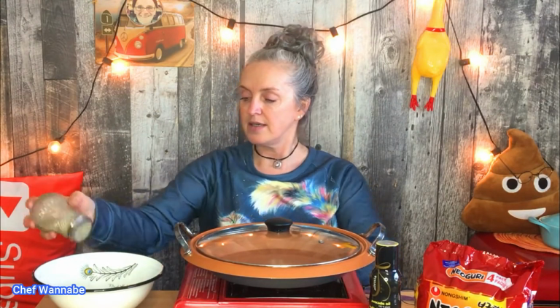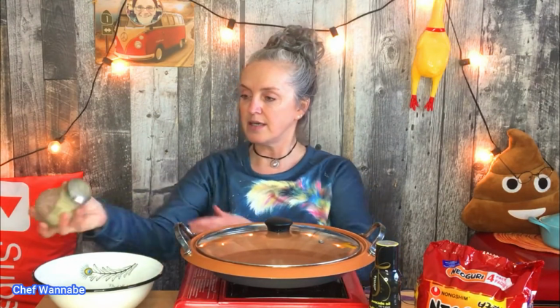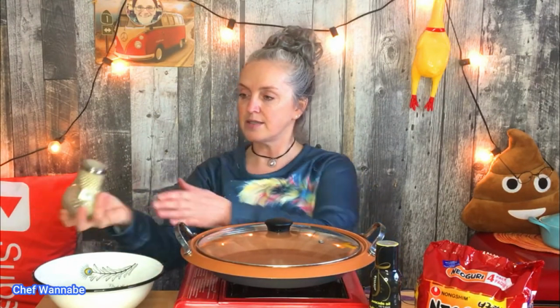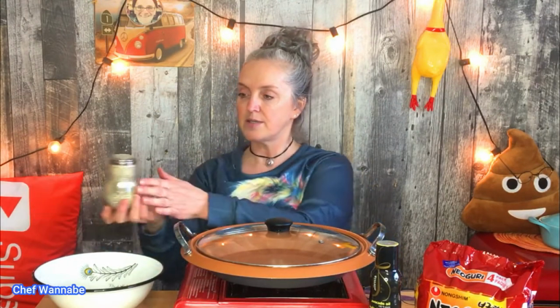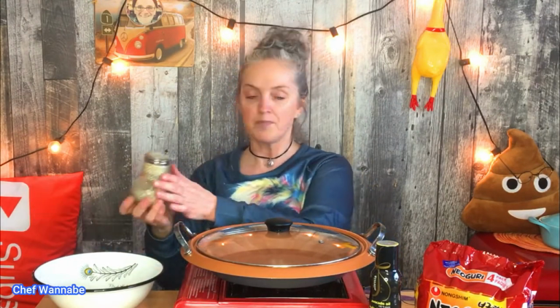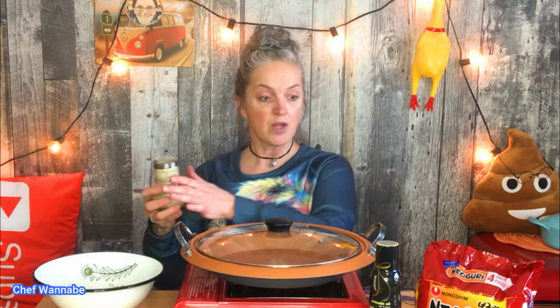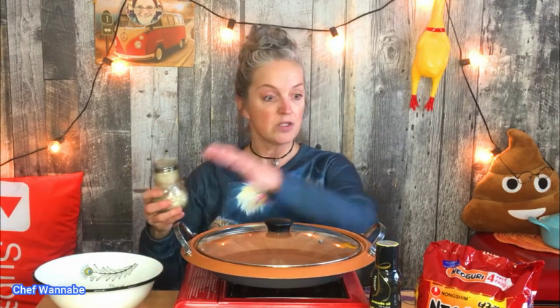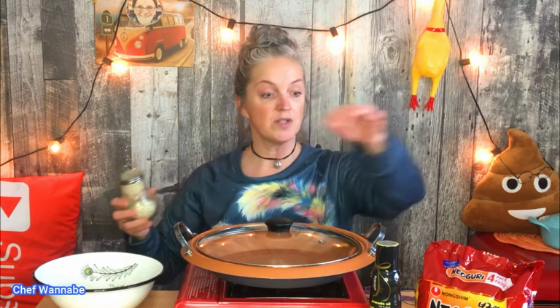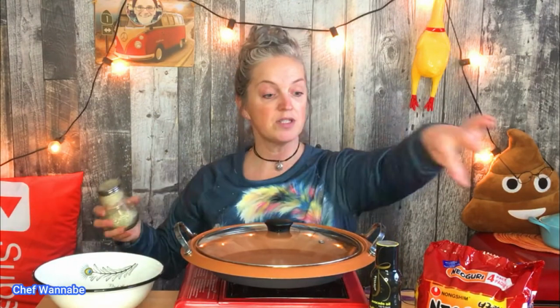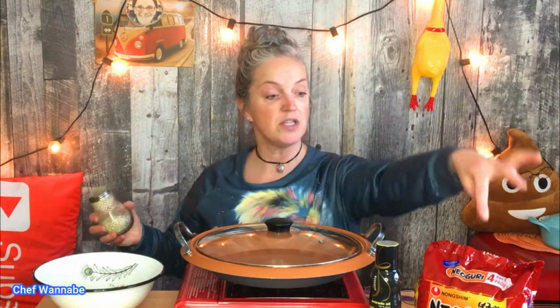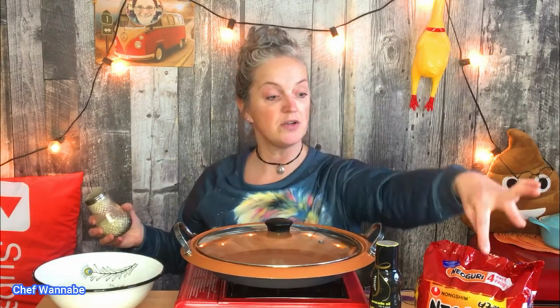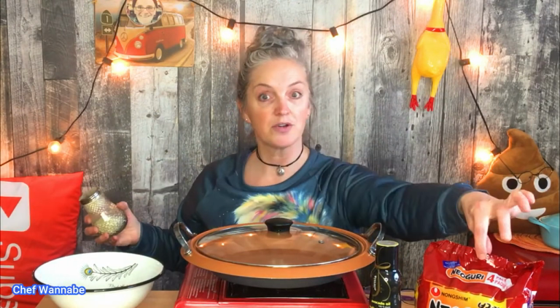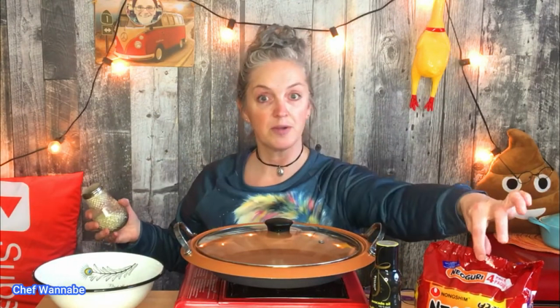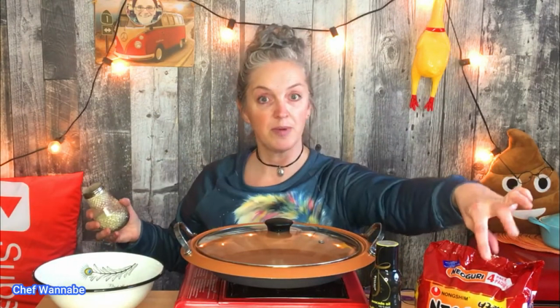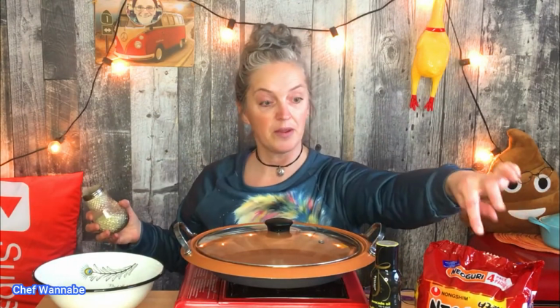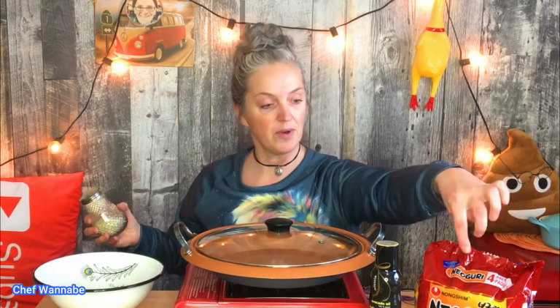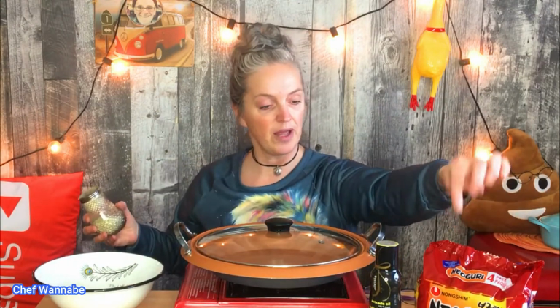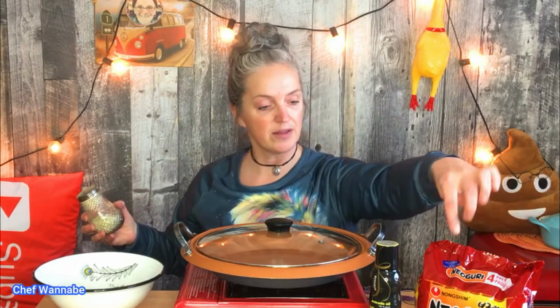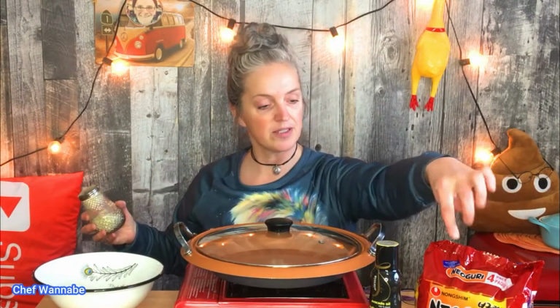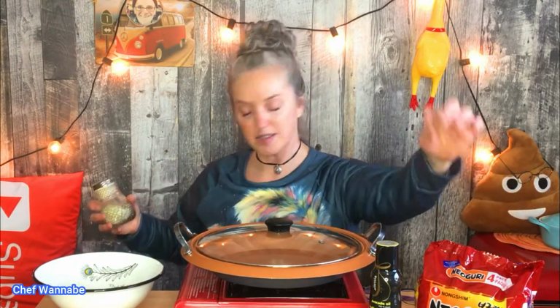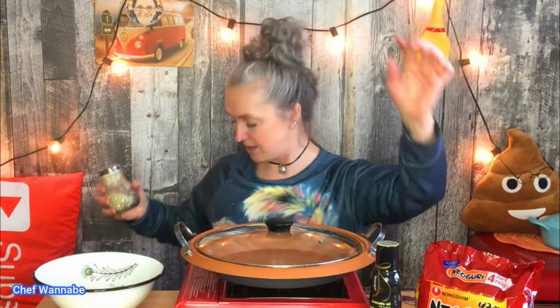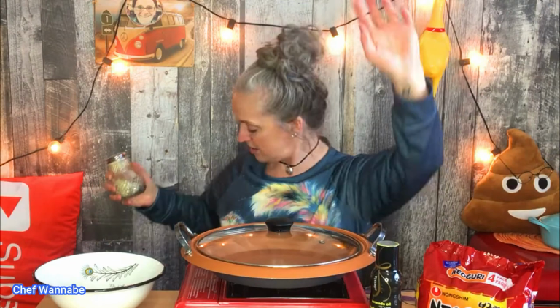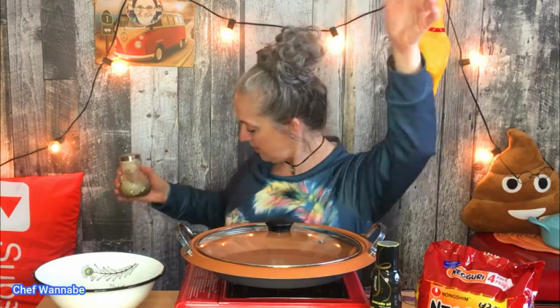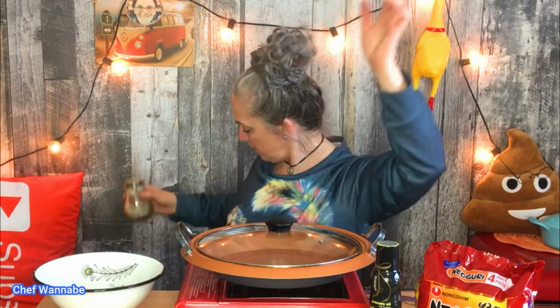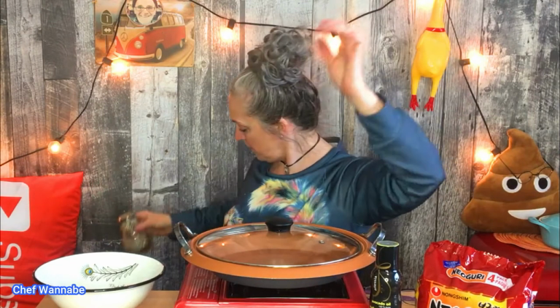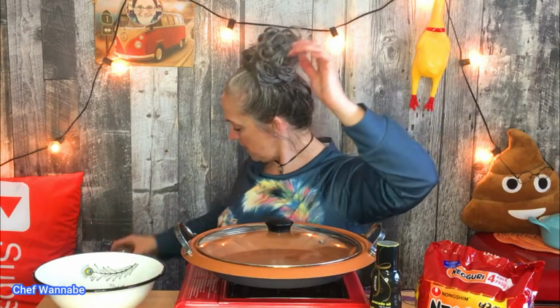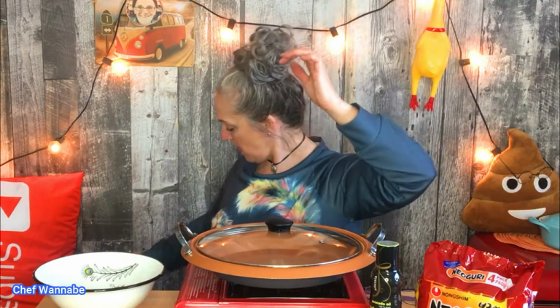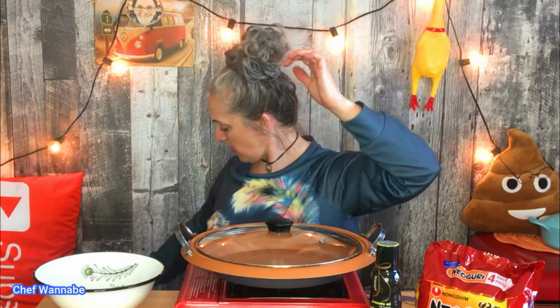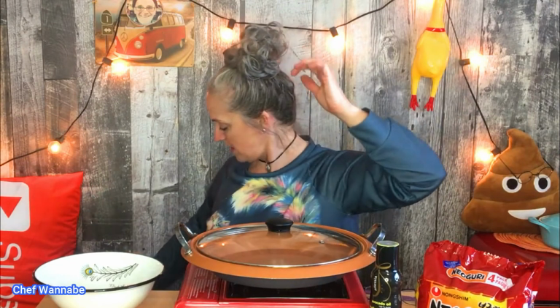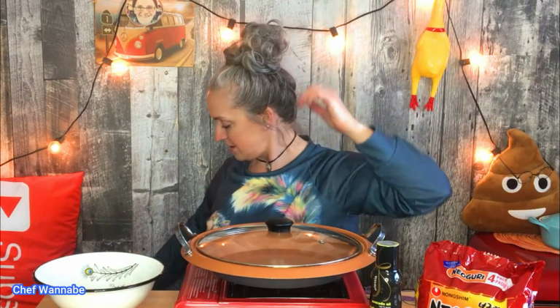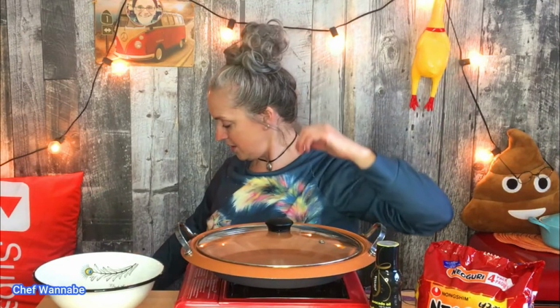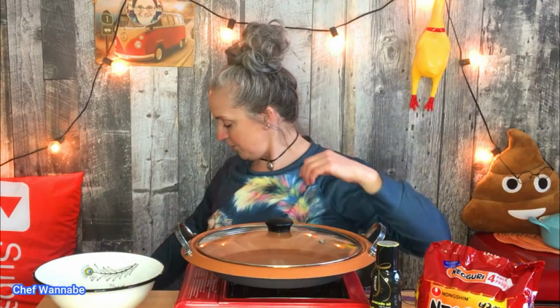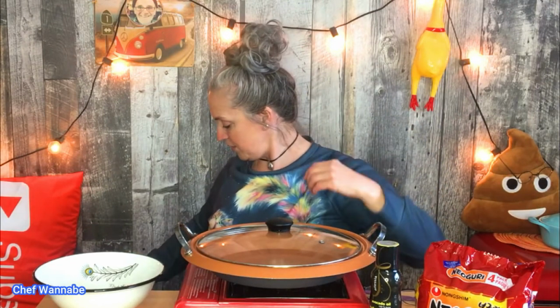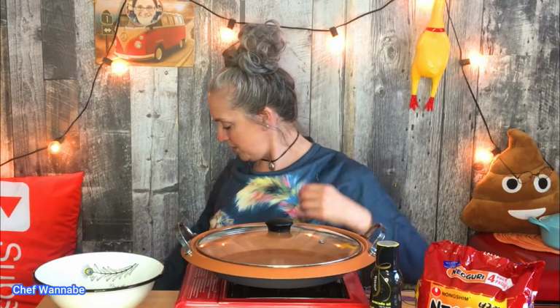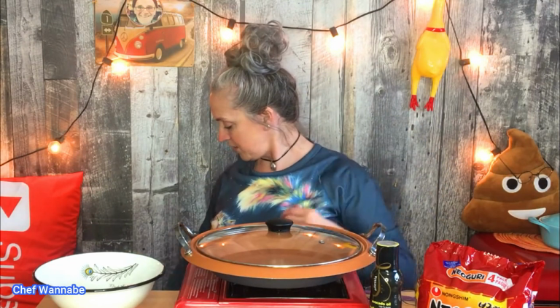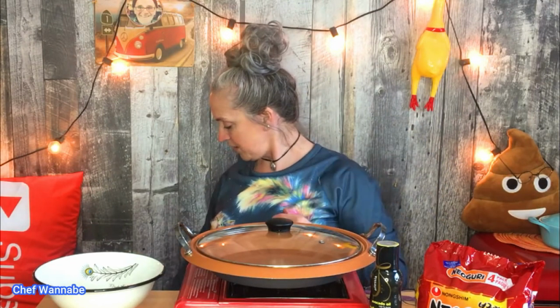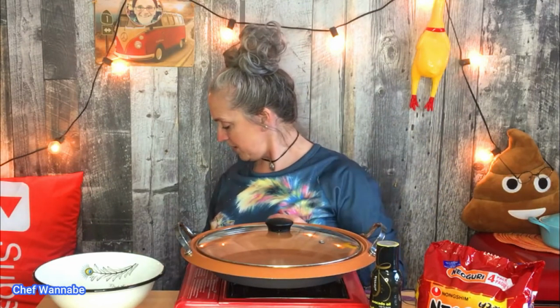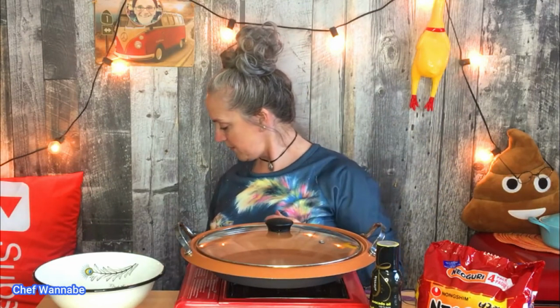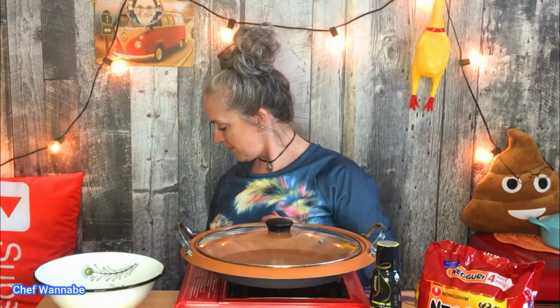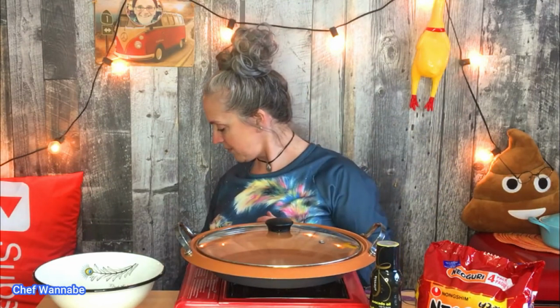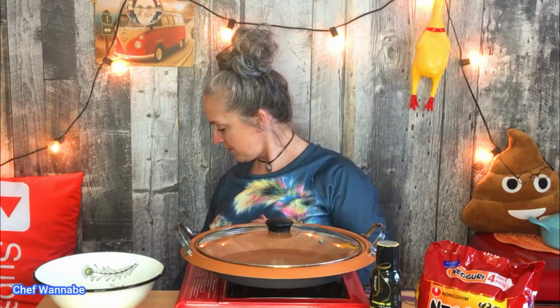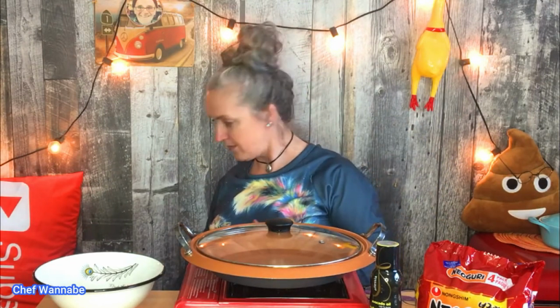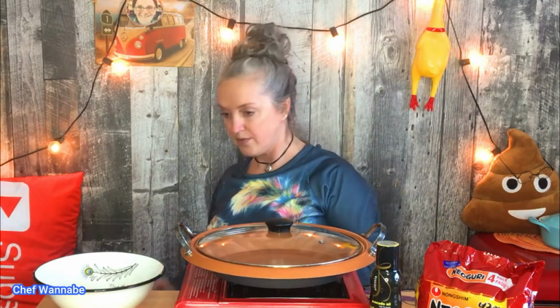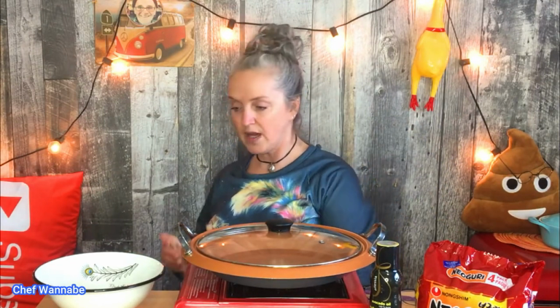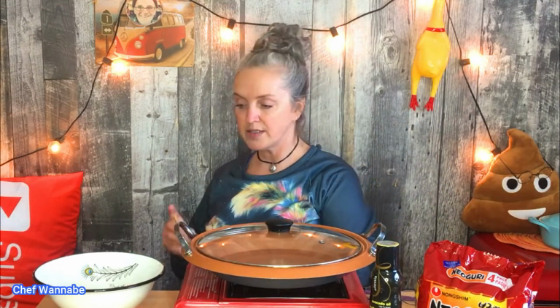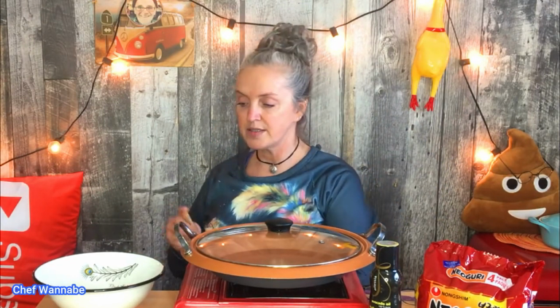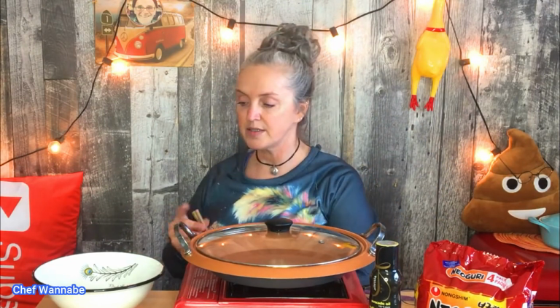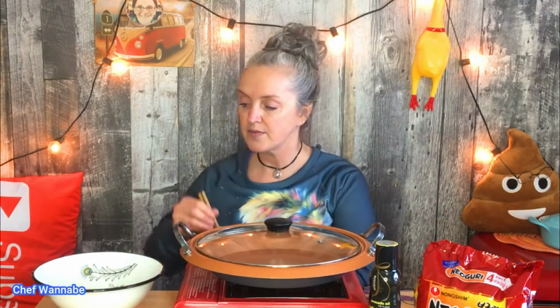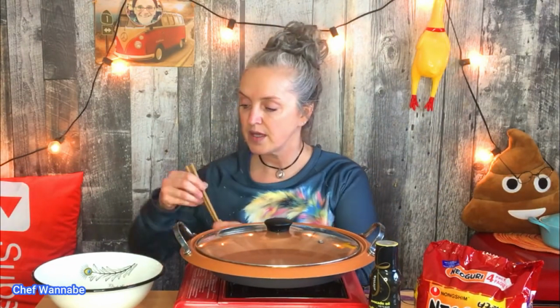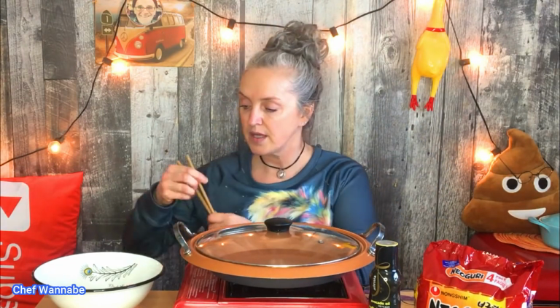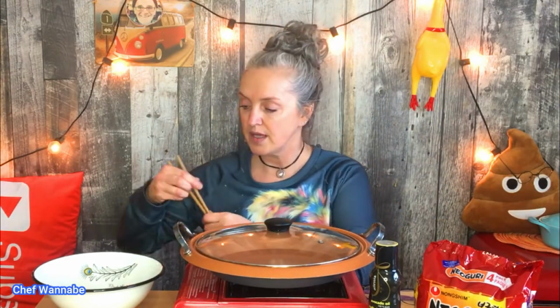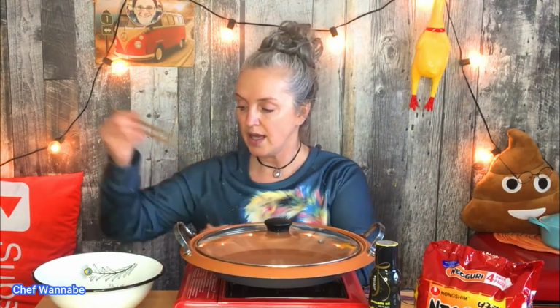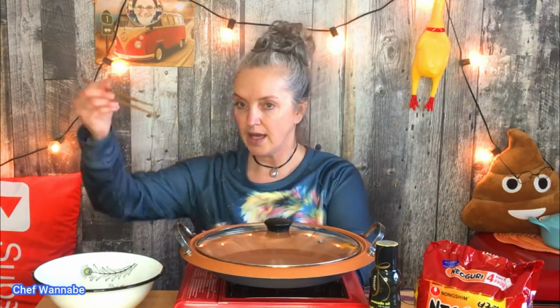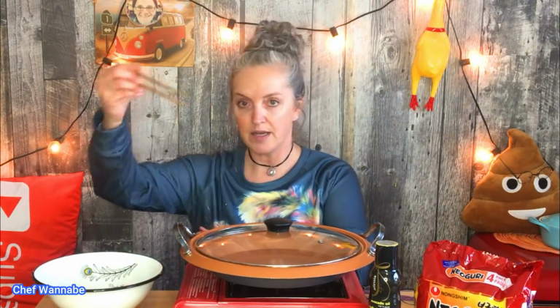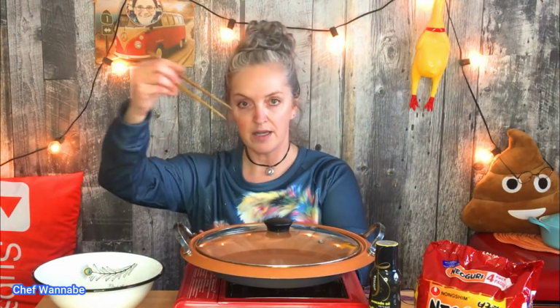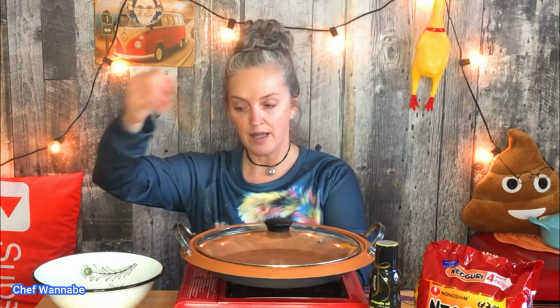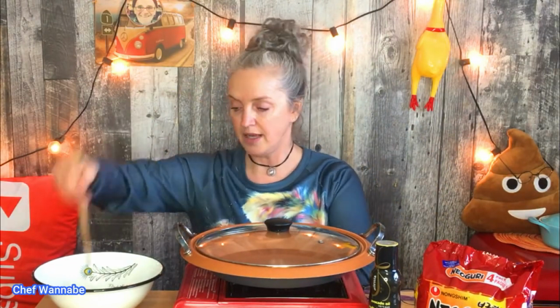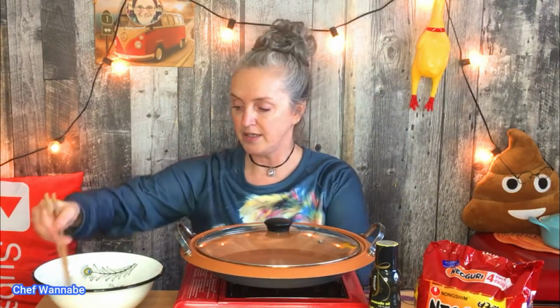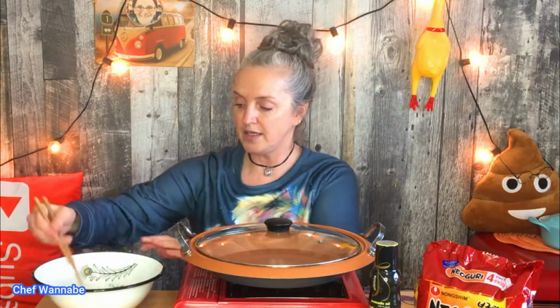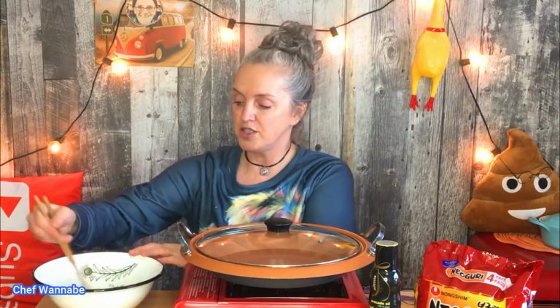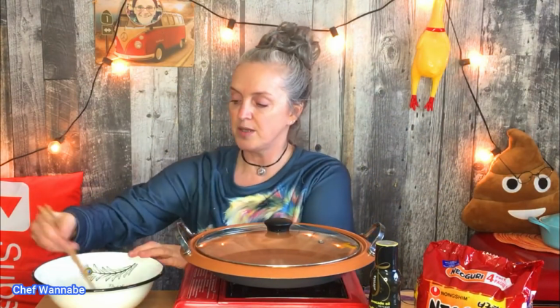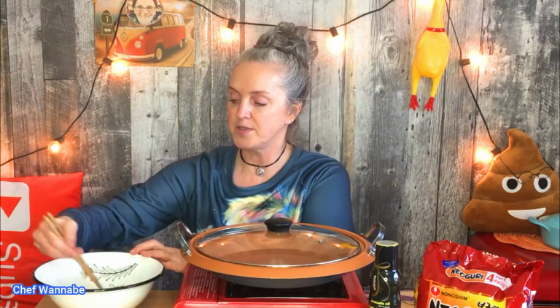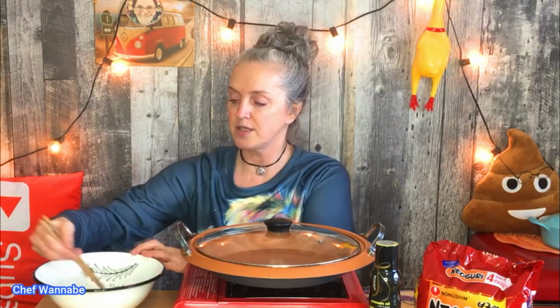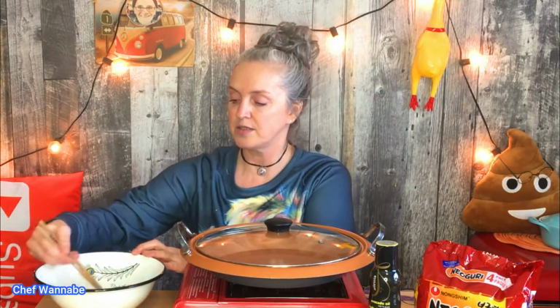So this new neoguri — by the way, this is the seafood neoguri — yes, and handy-dandy chopsticks.